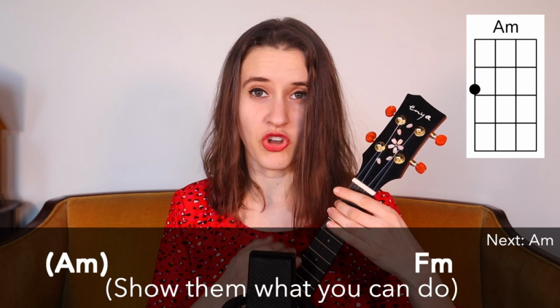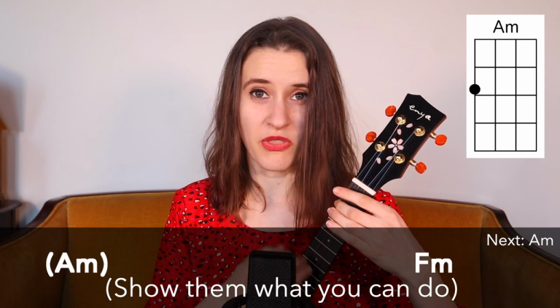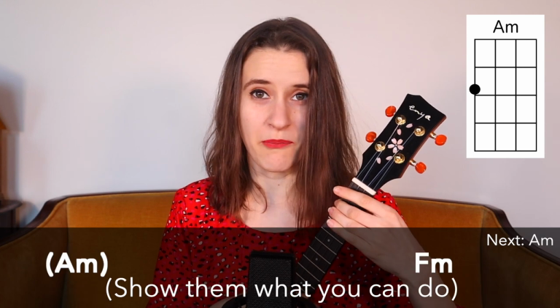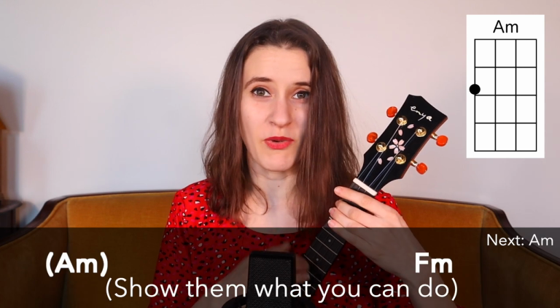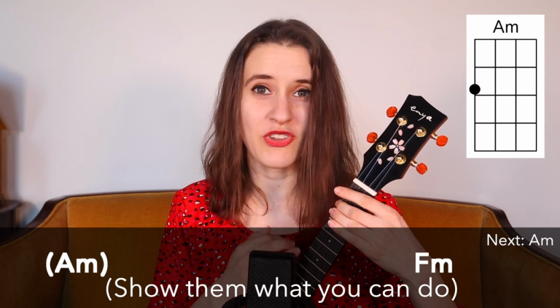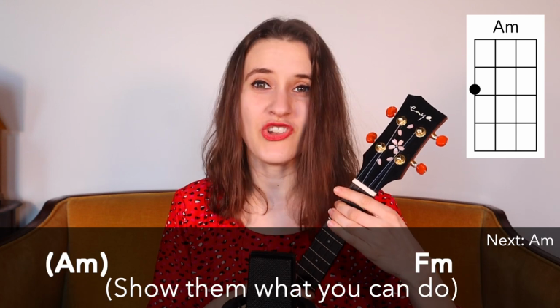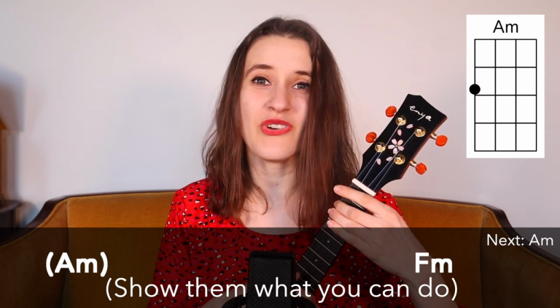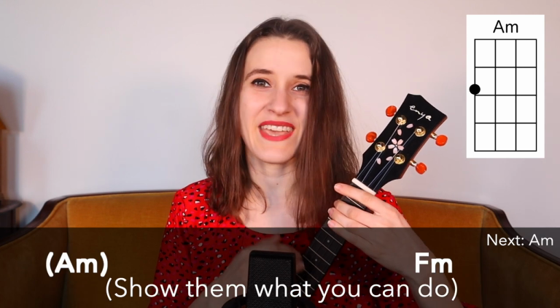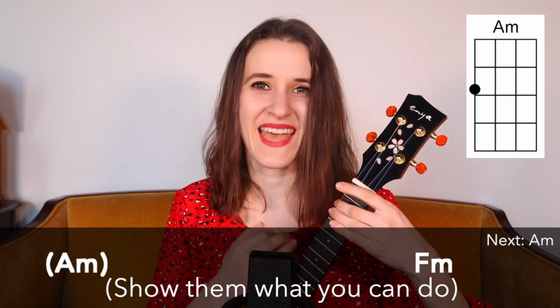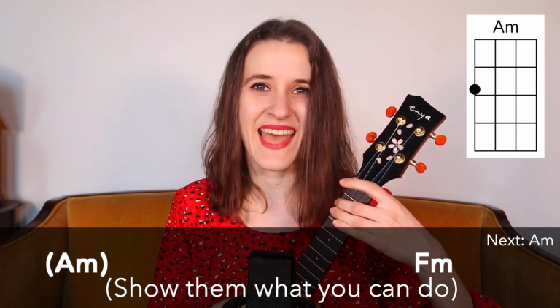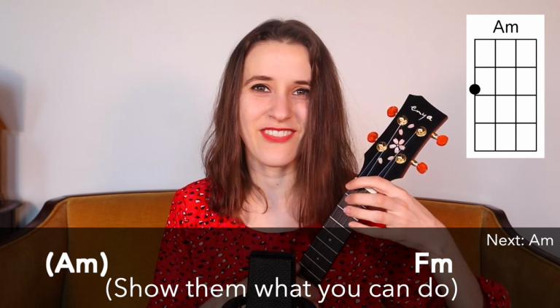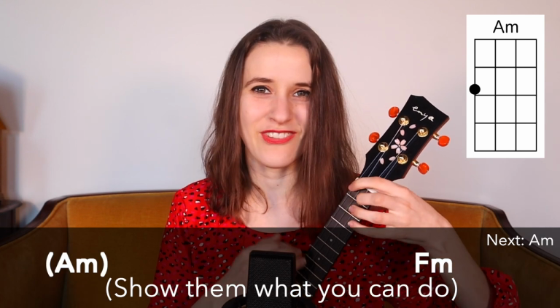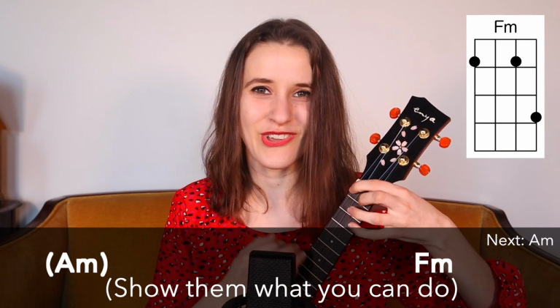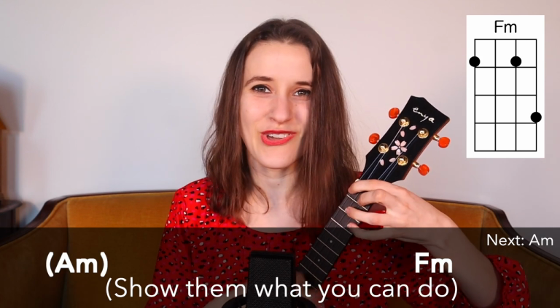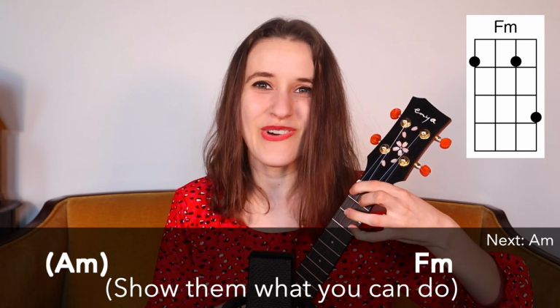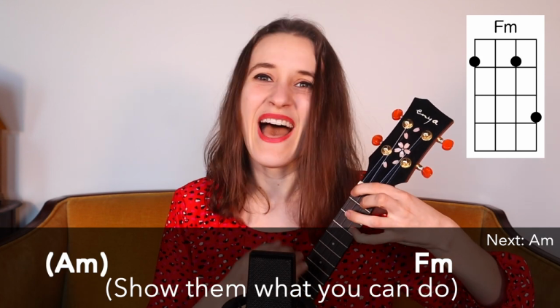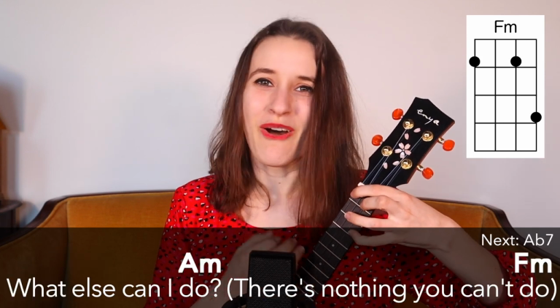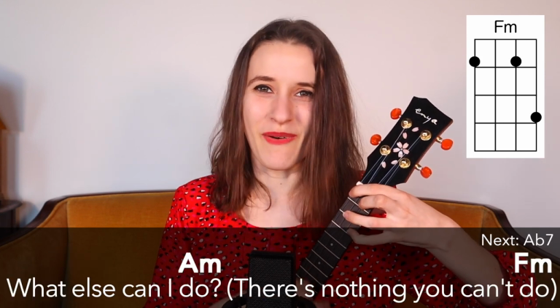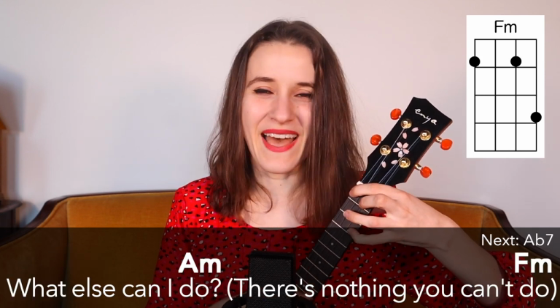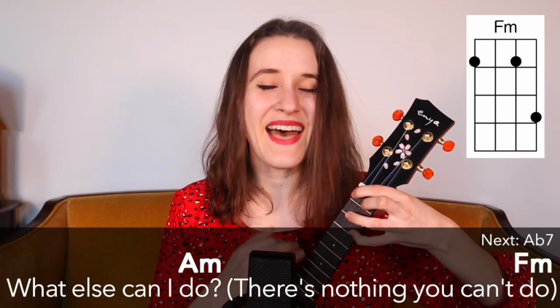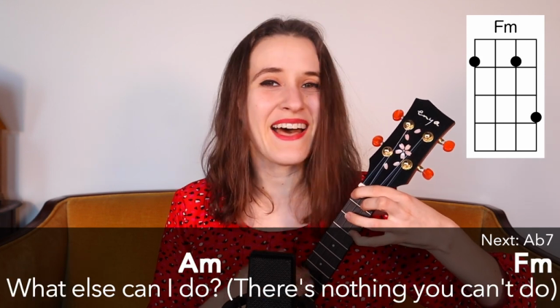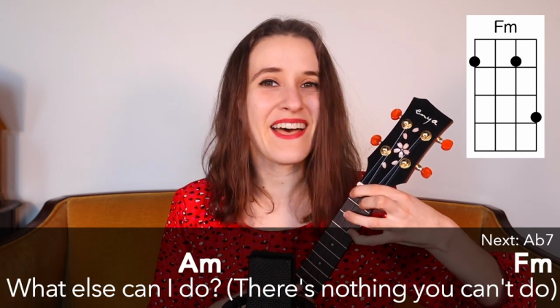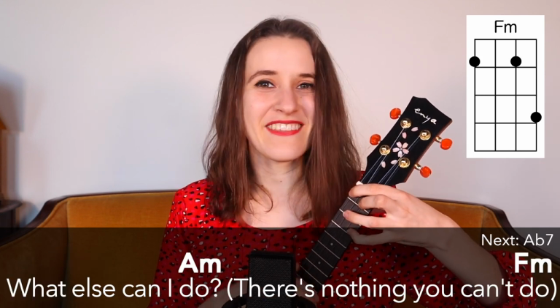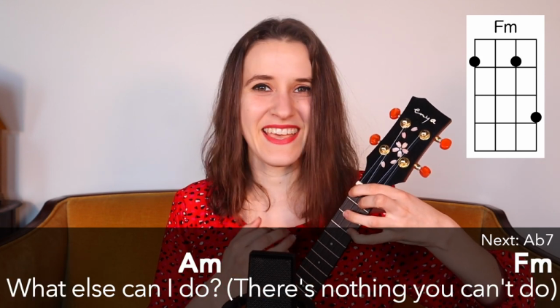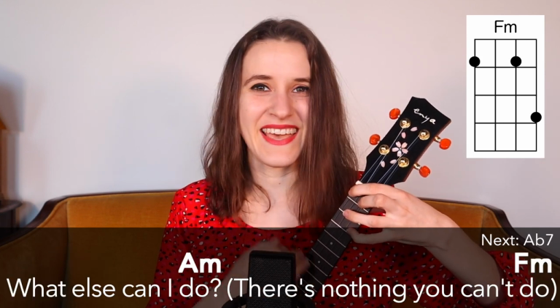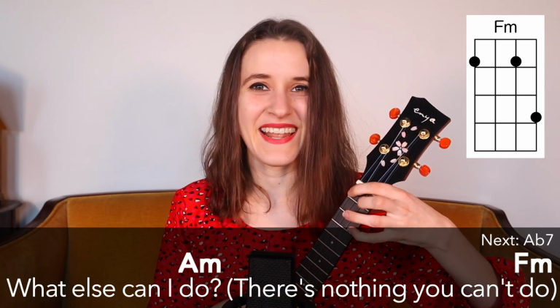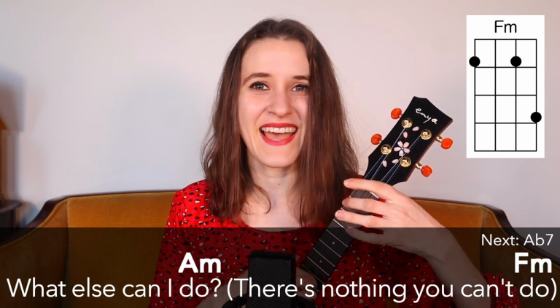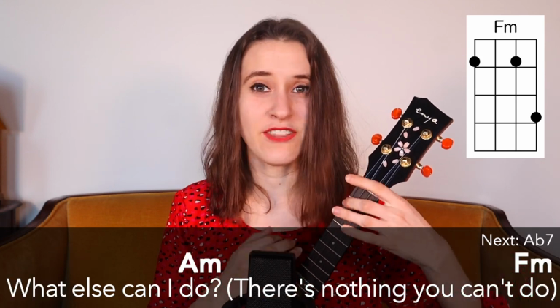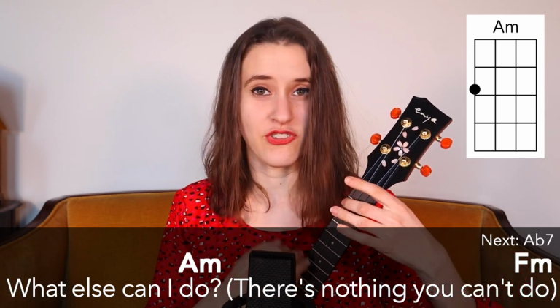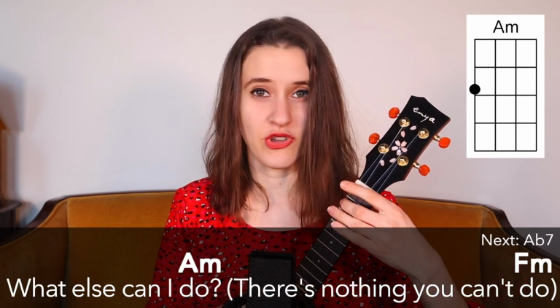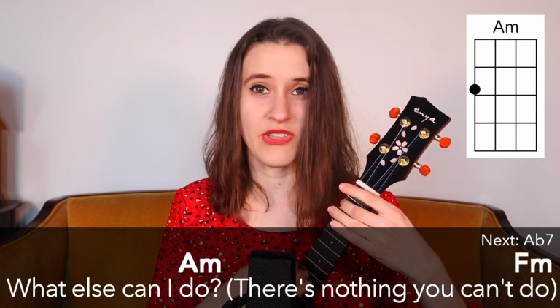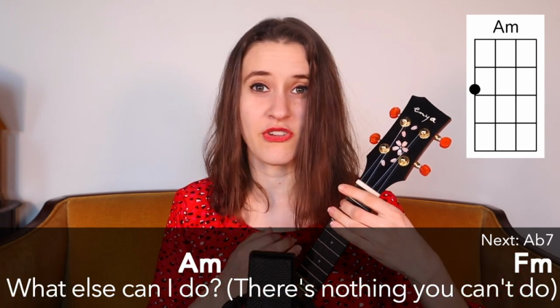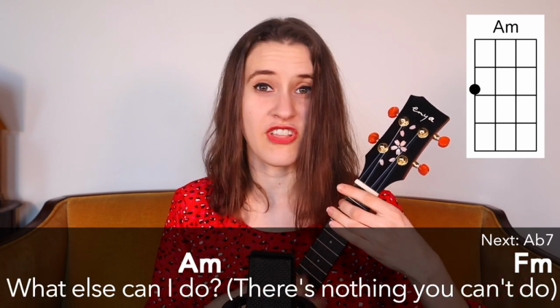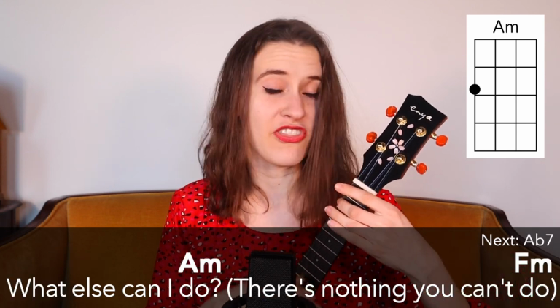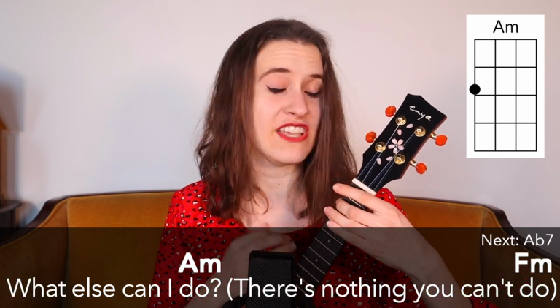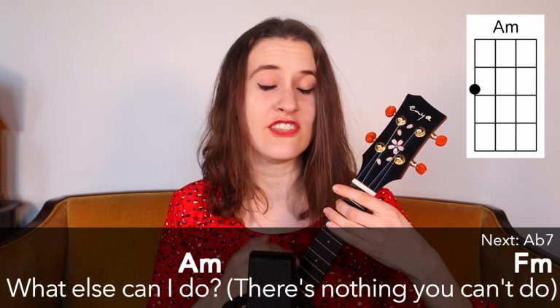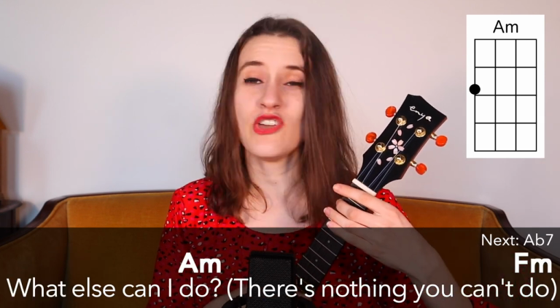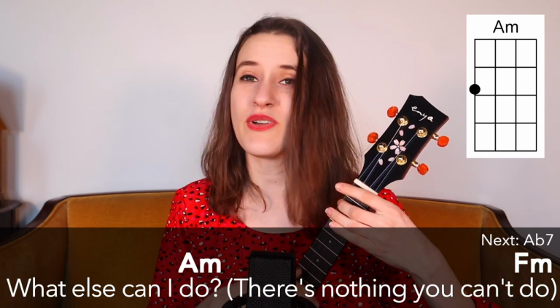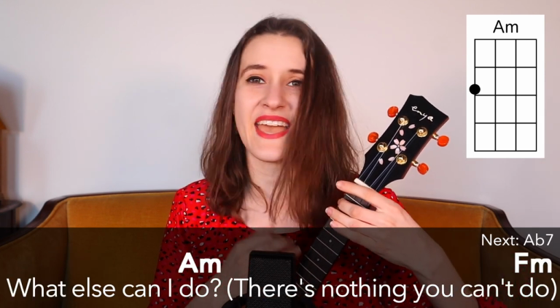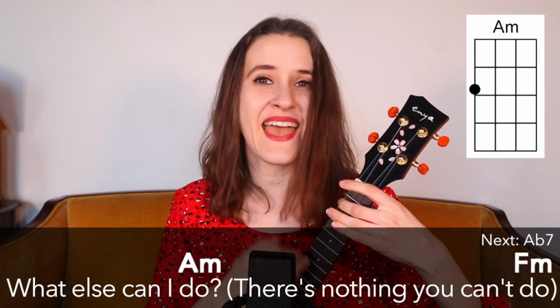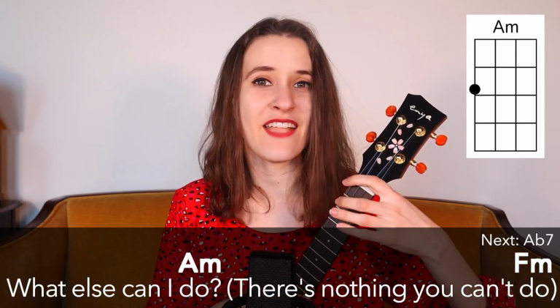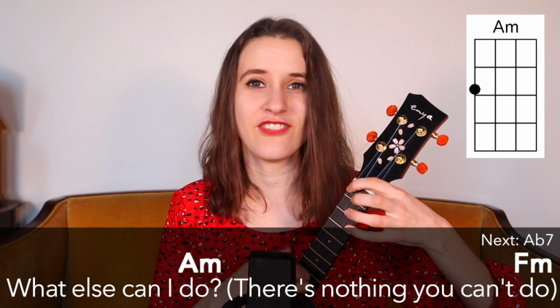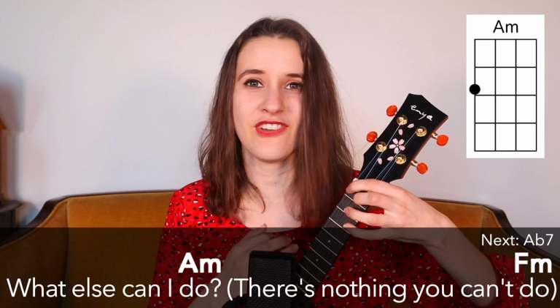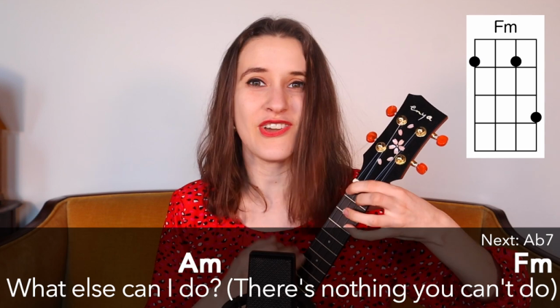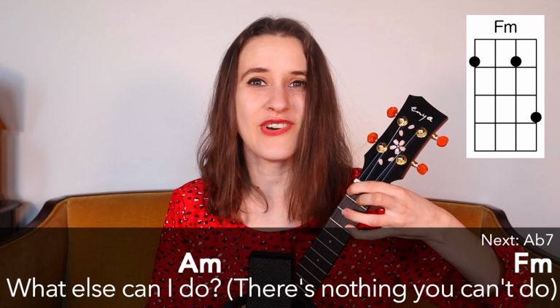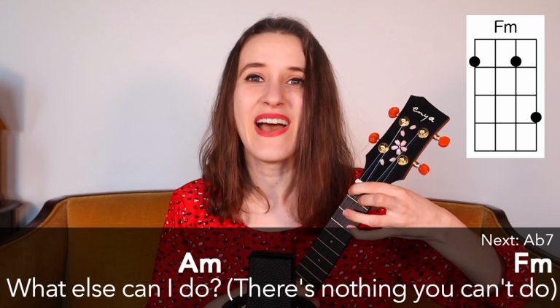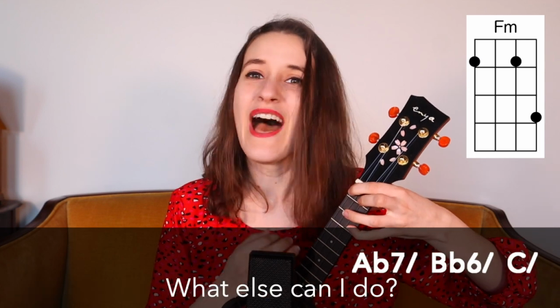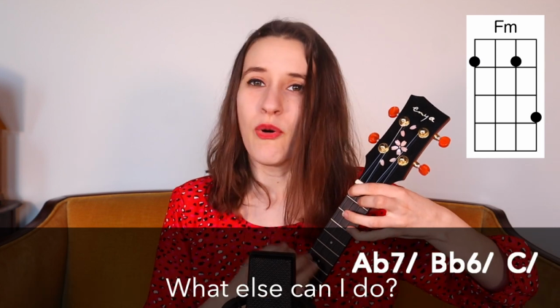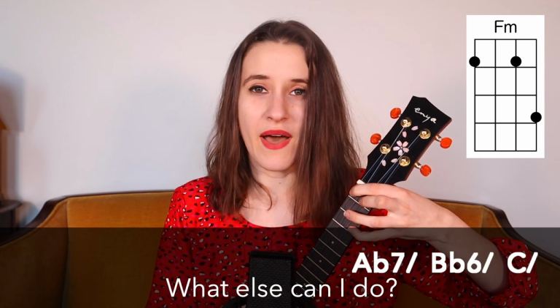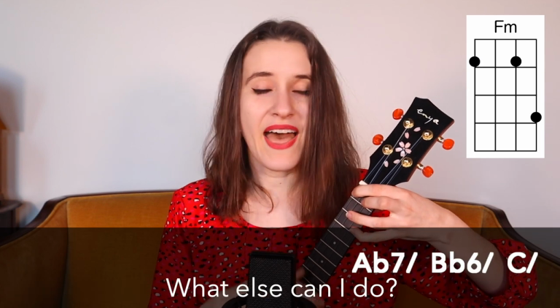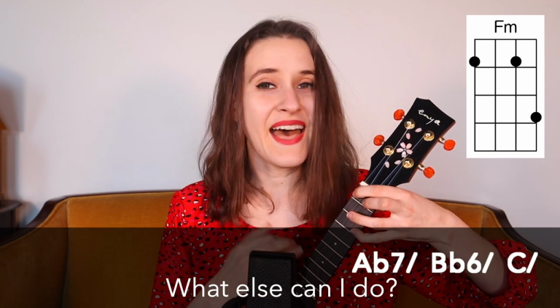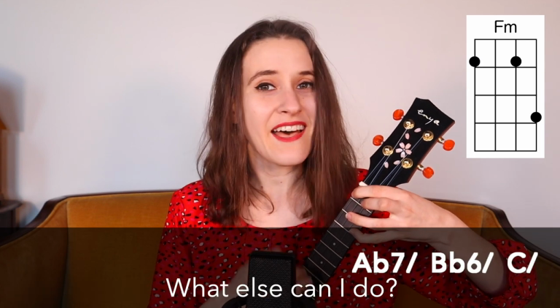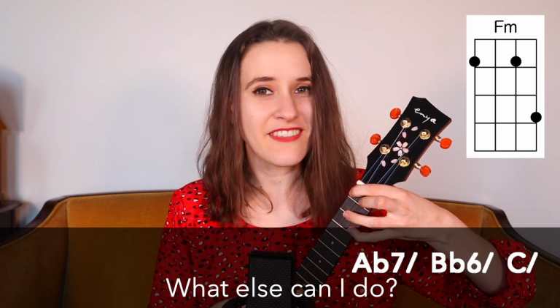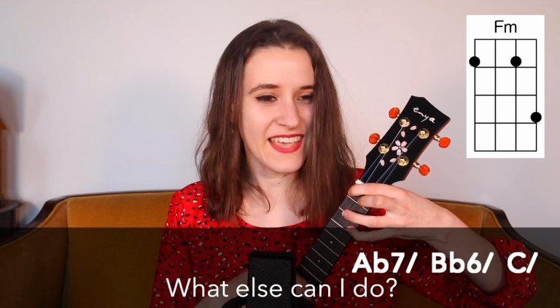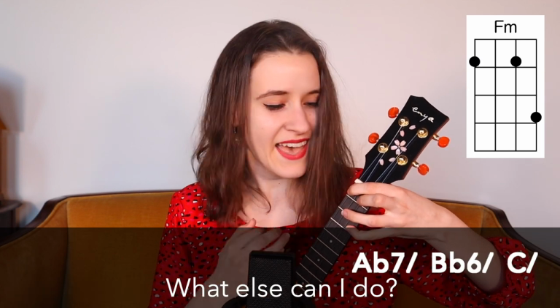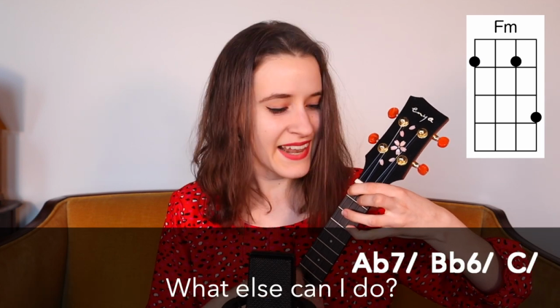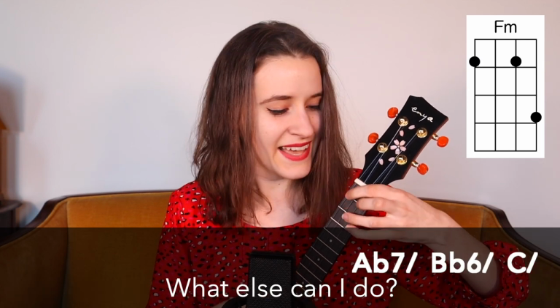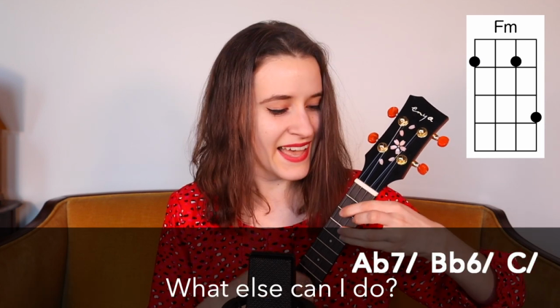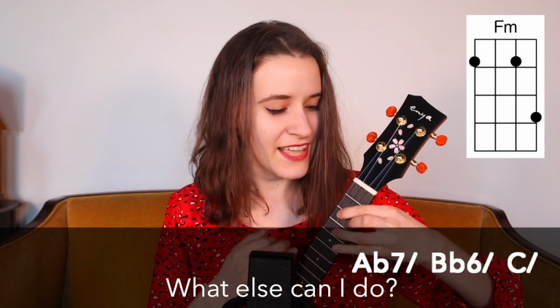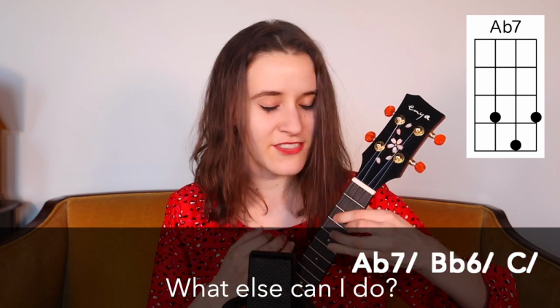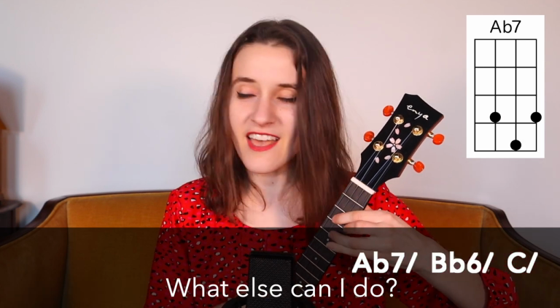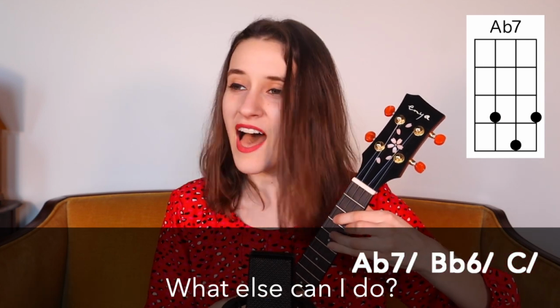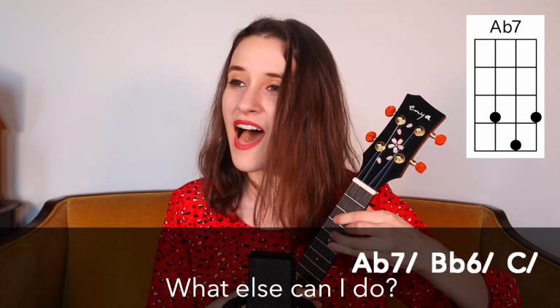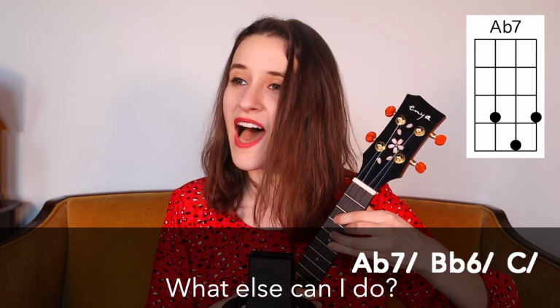Show them what you can do. What else can I do? There's nothing you can do. What else can I do?